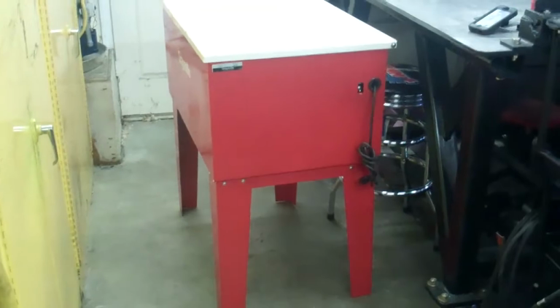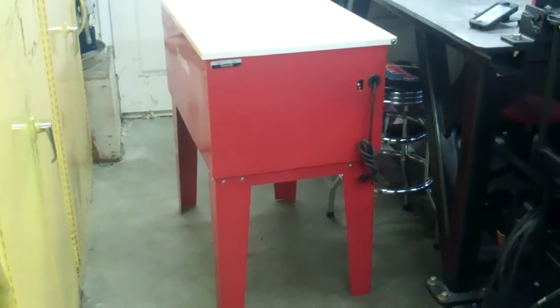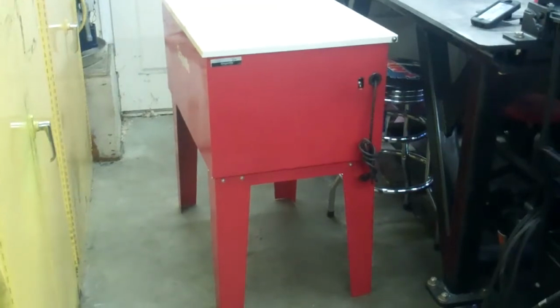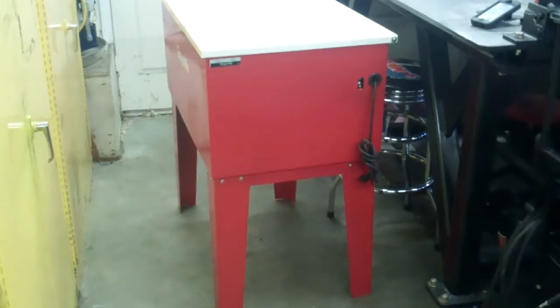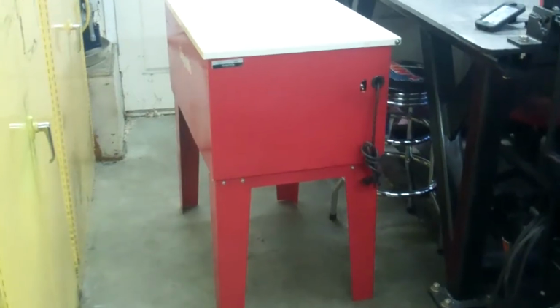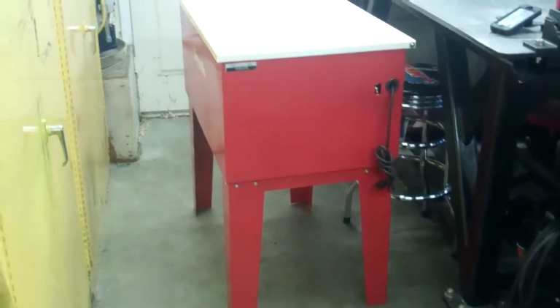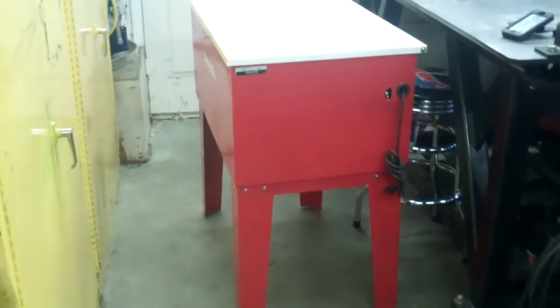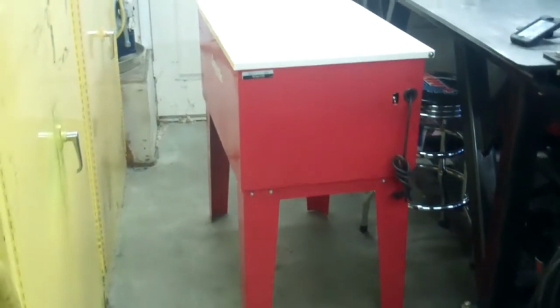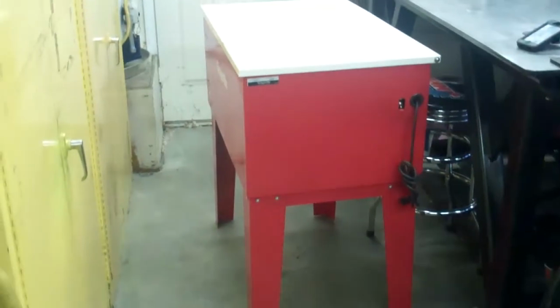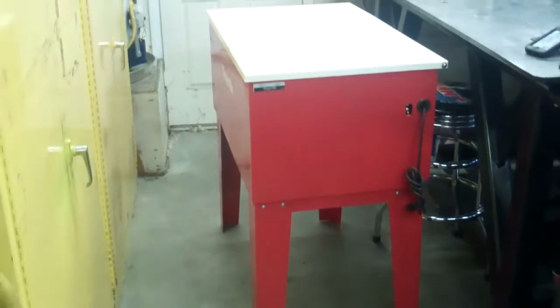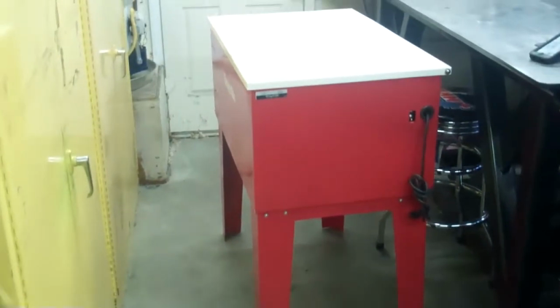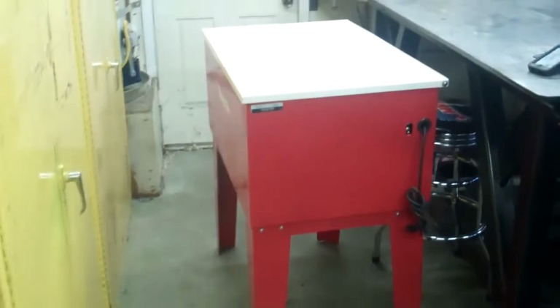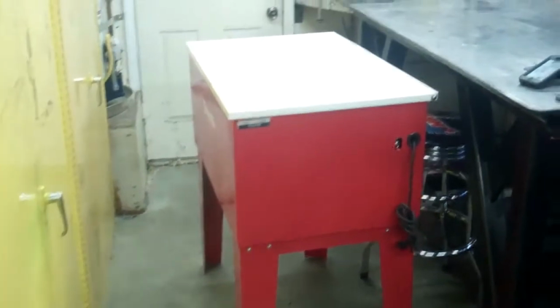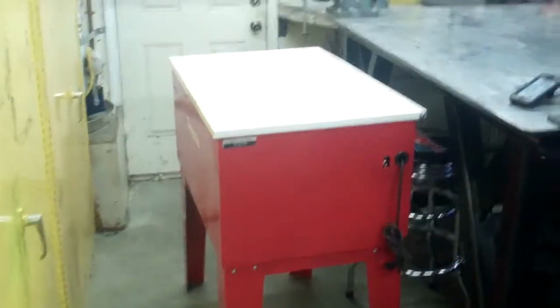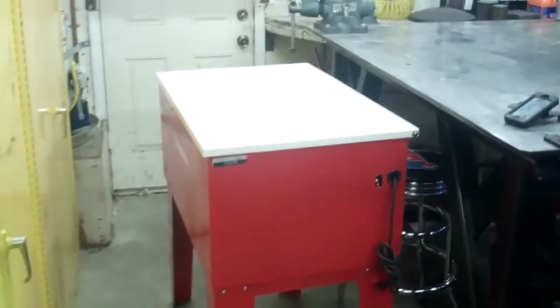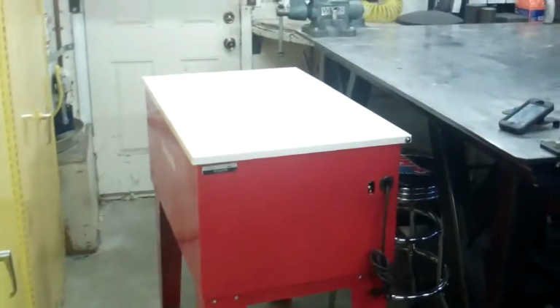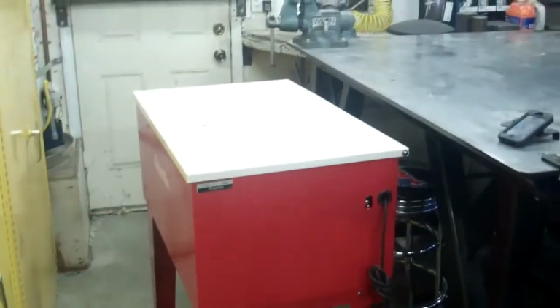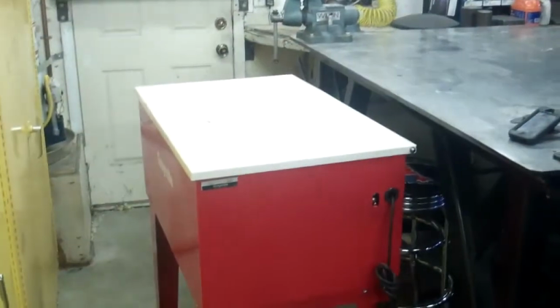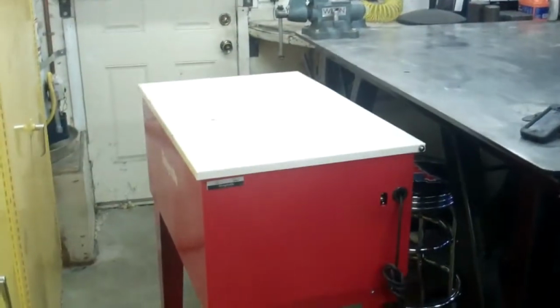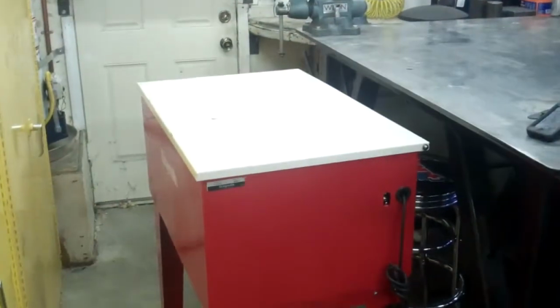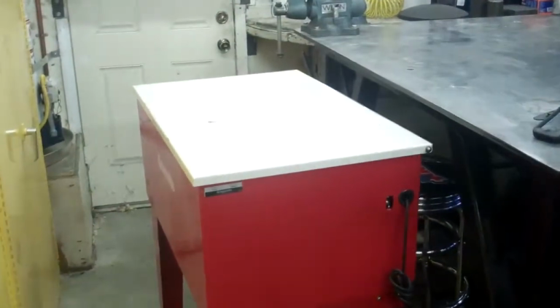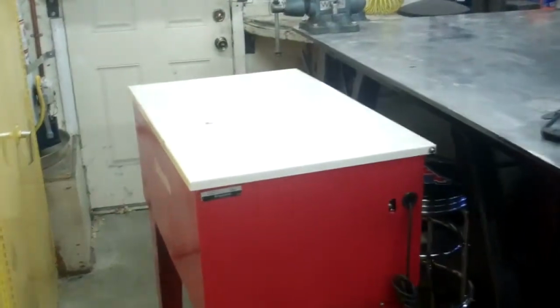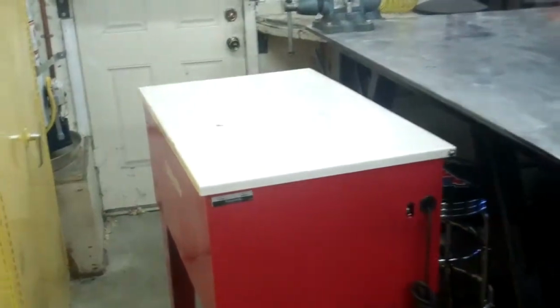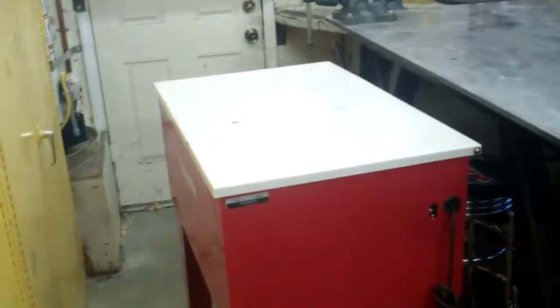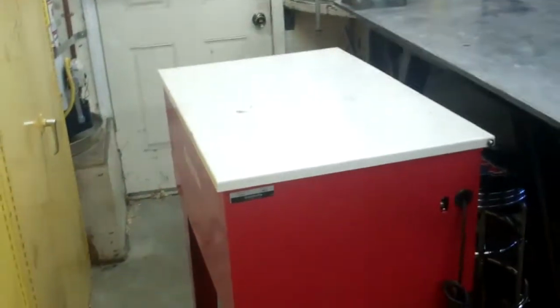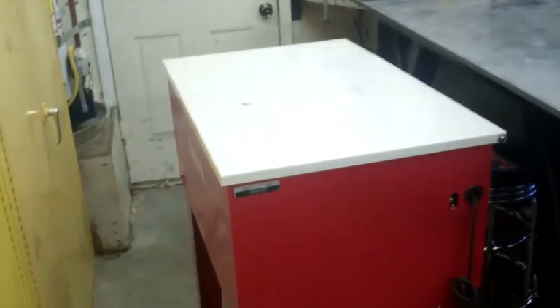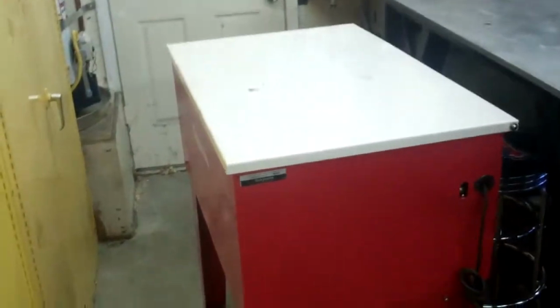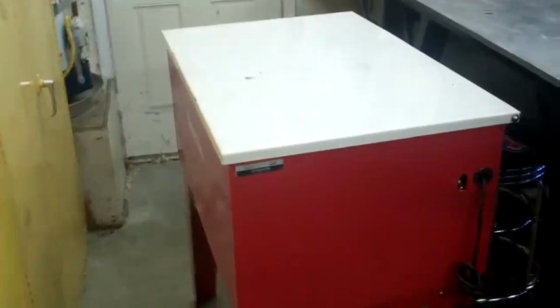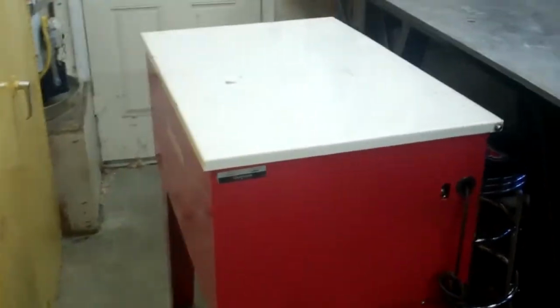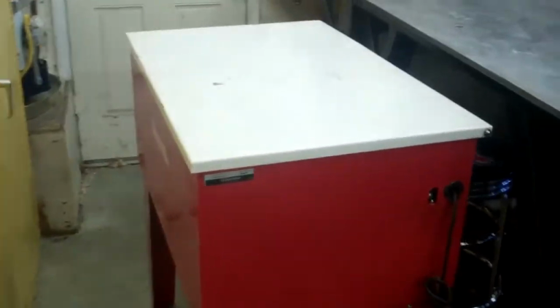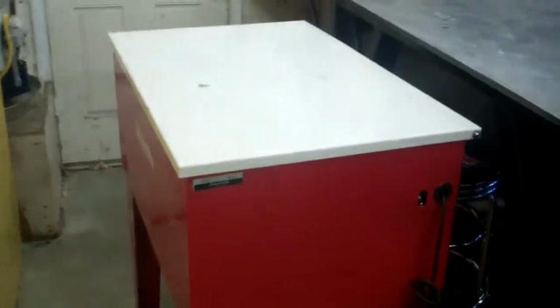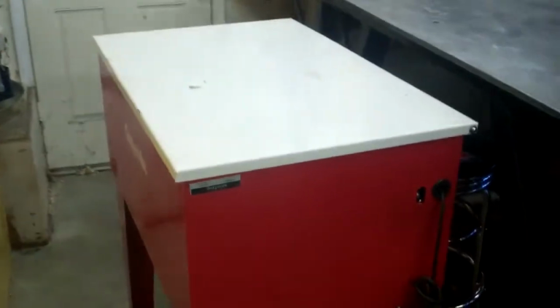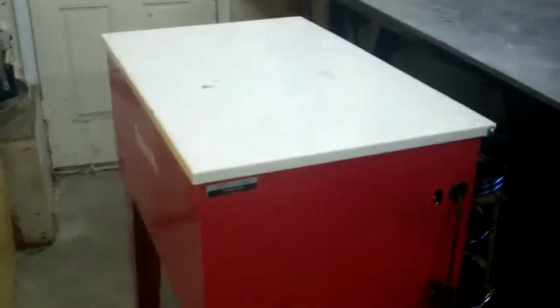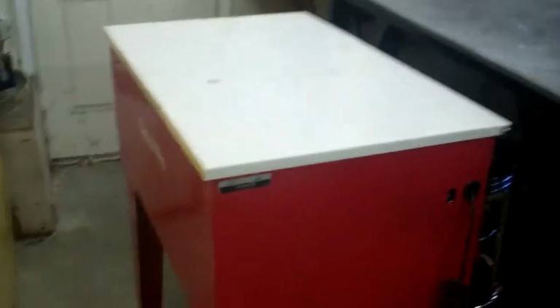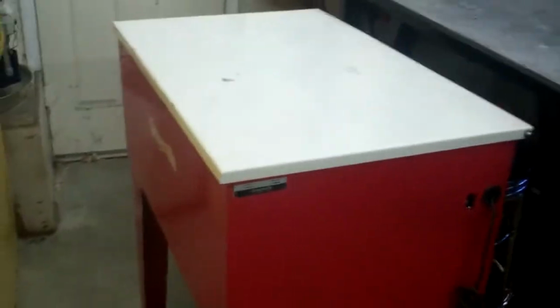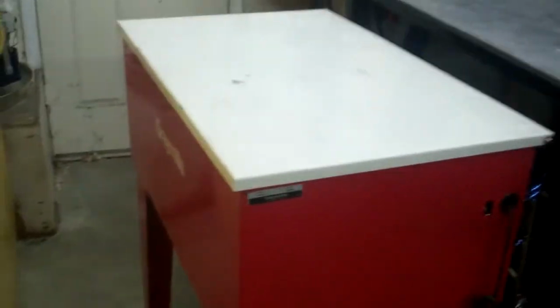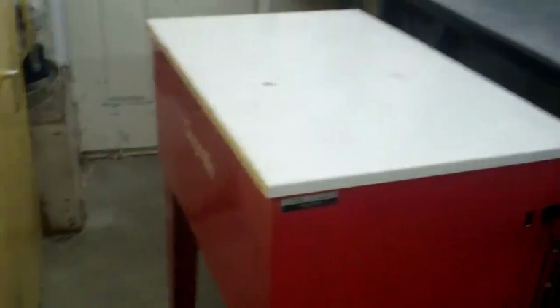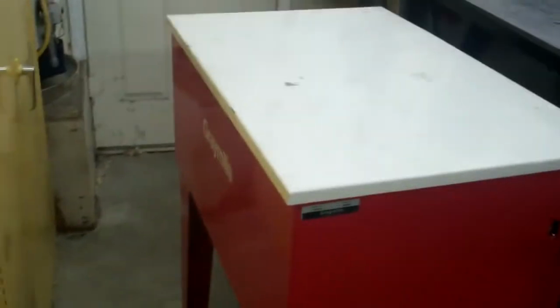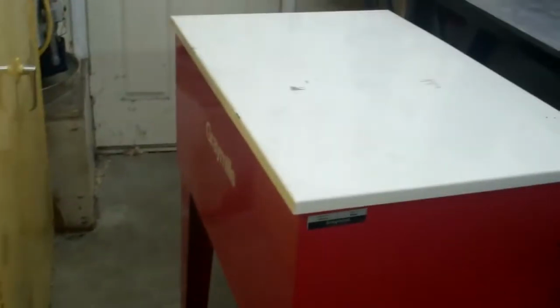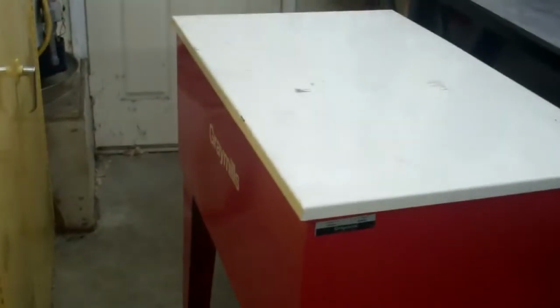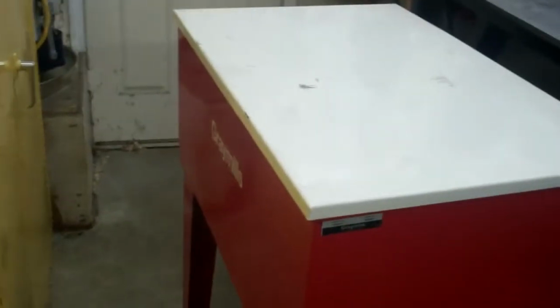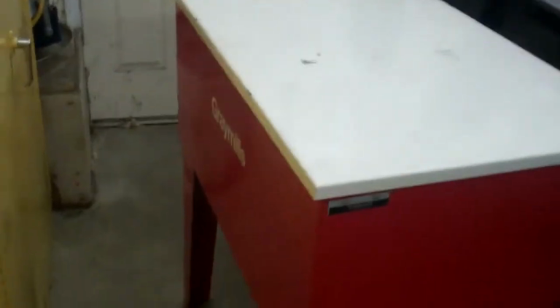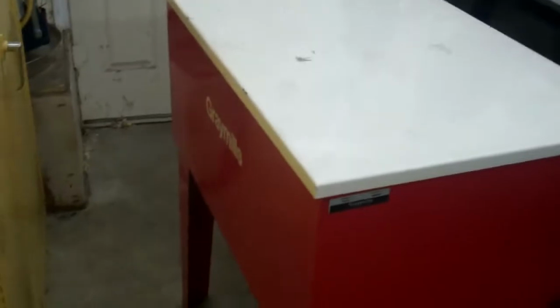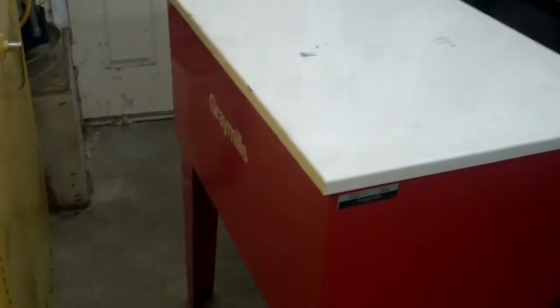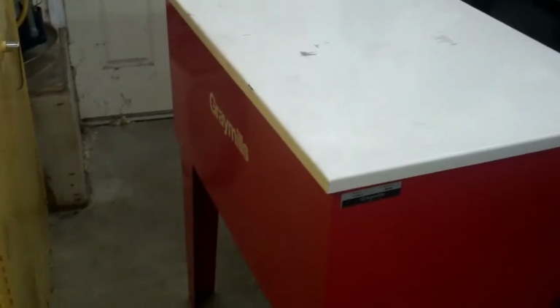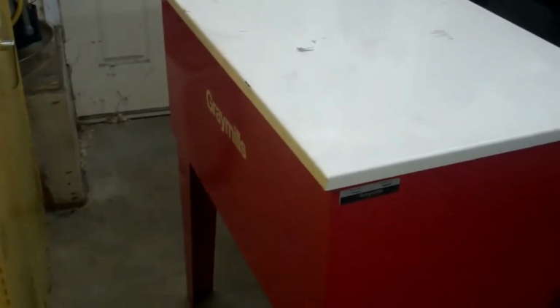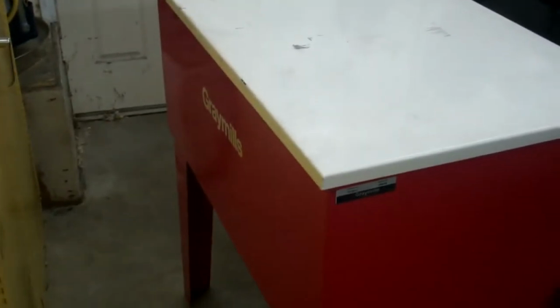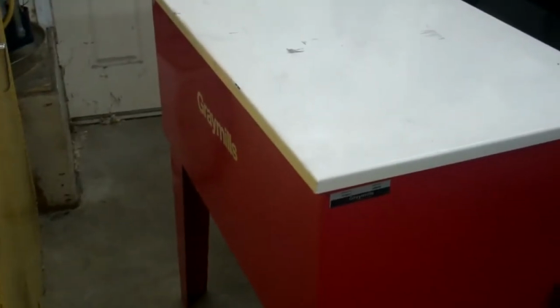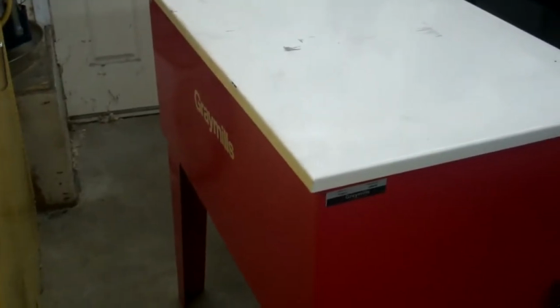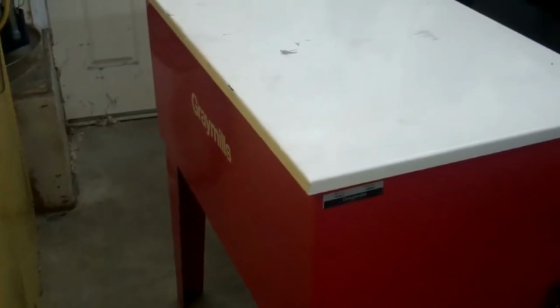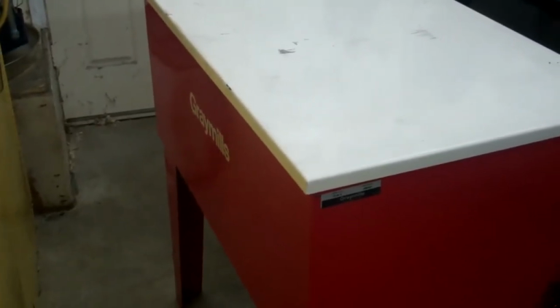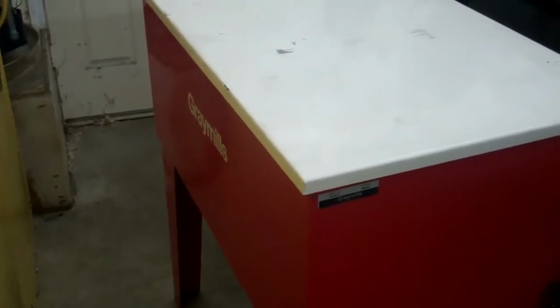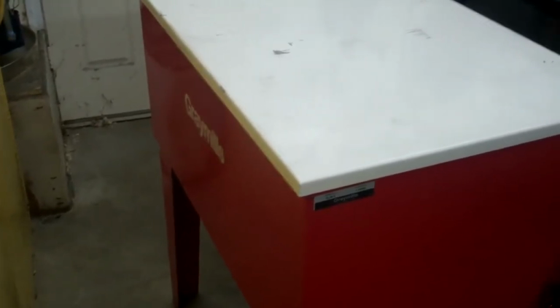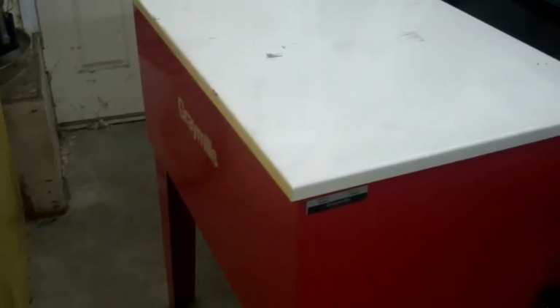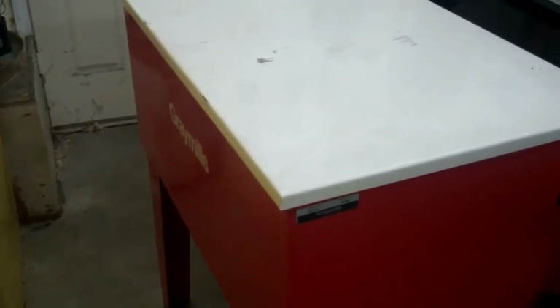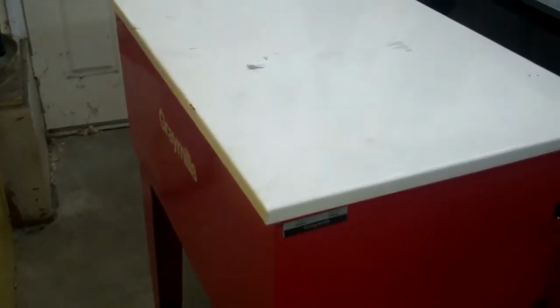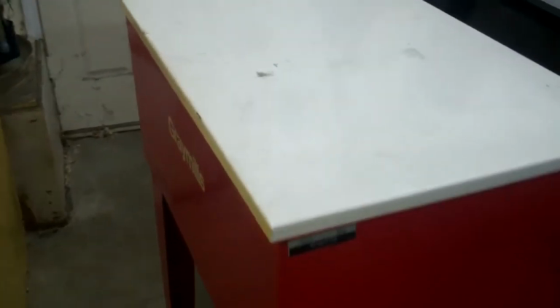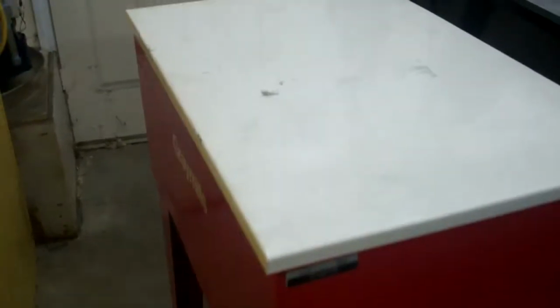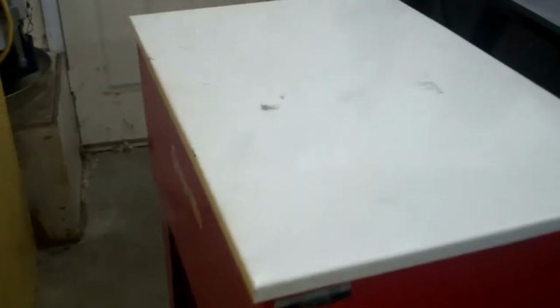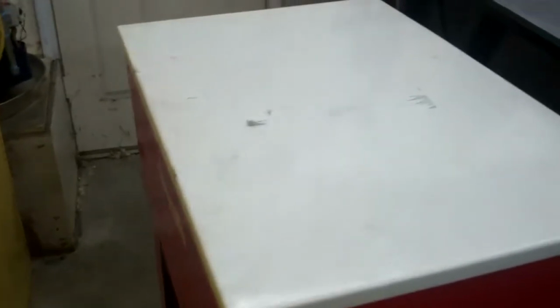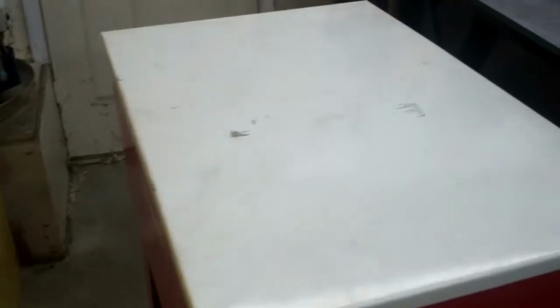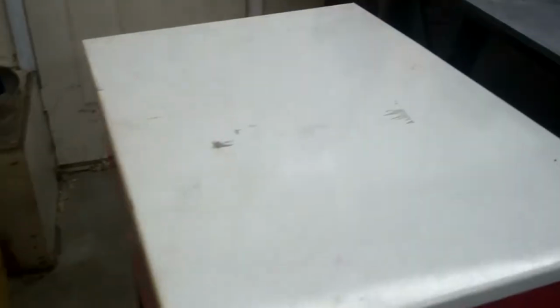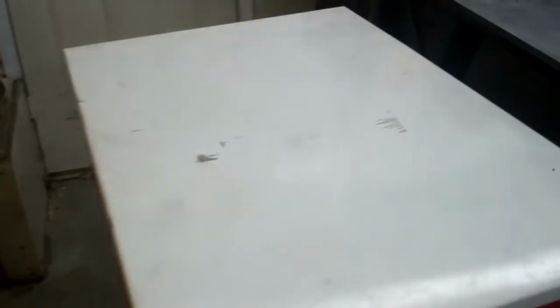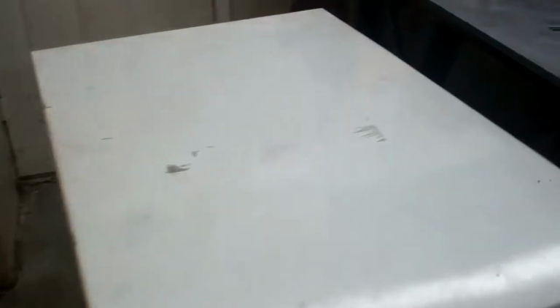I got this Gray Mills Parts Washer off of eBay. The only problem is it's too big and heavy to move, even without the solvent in it.